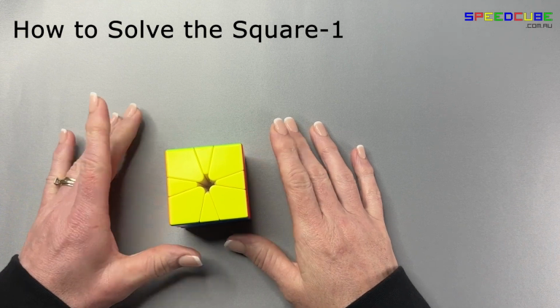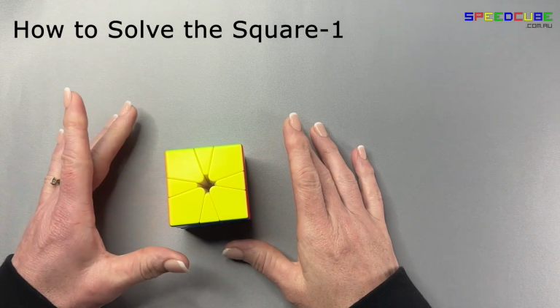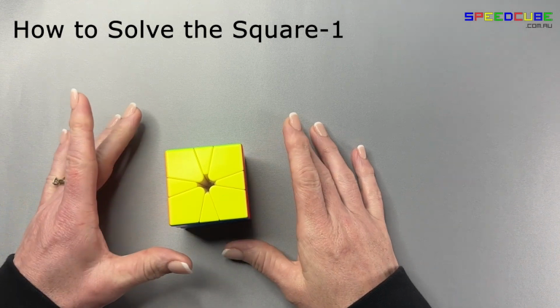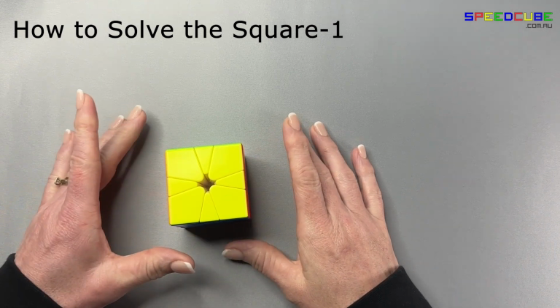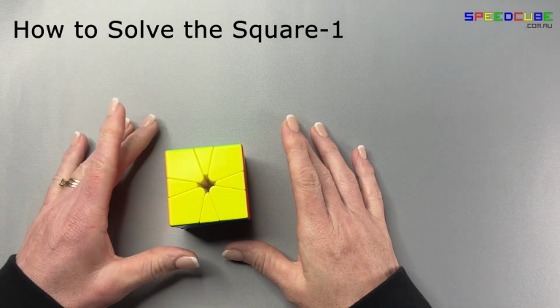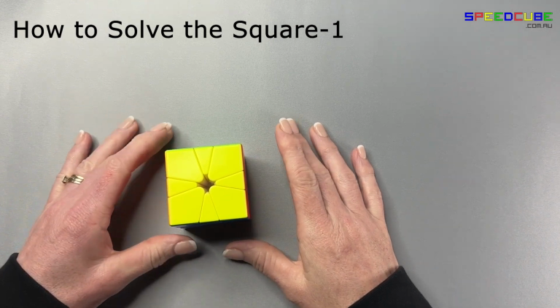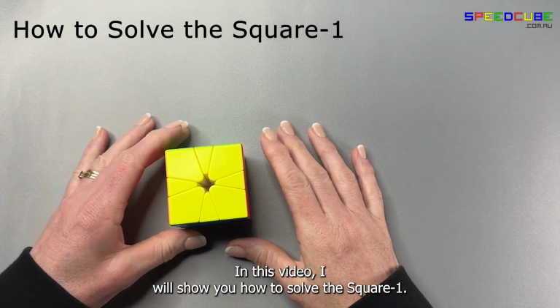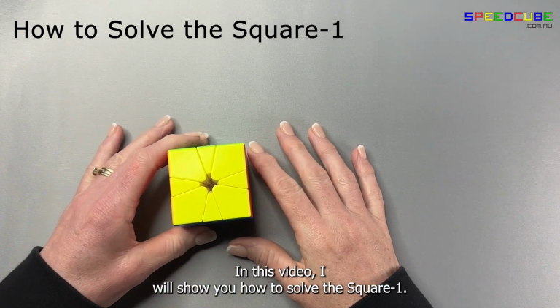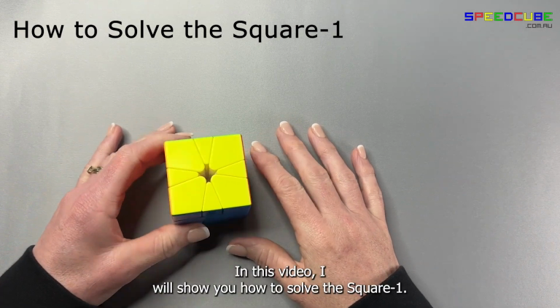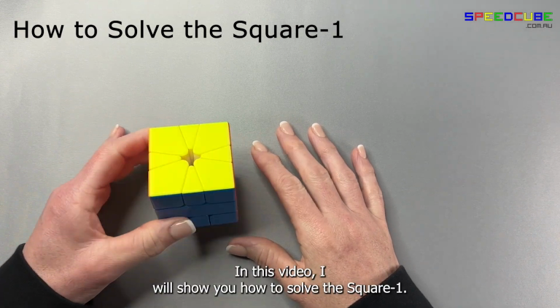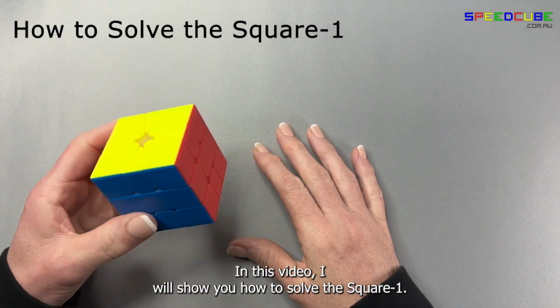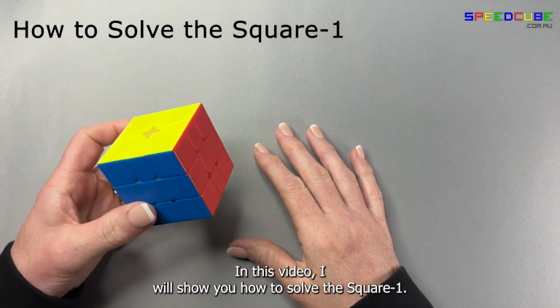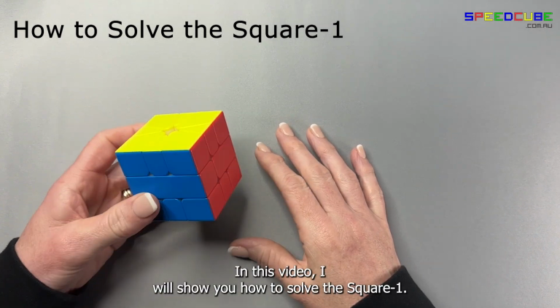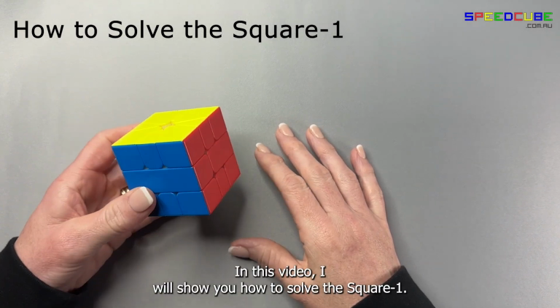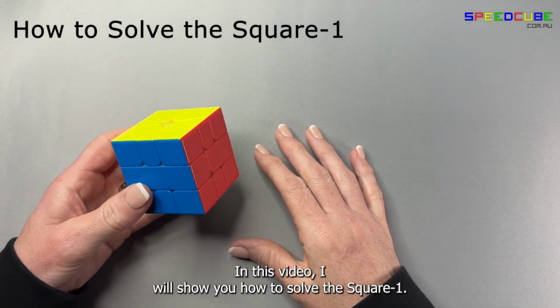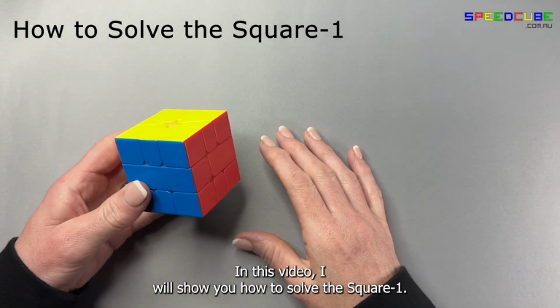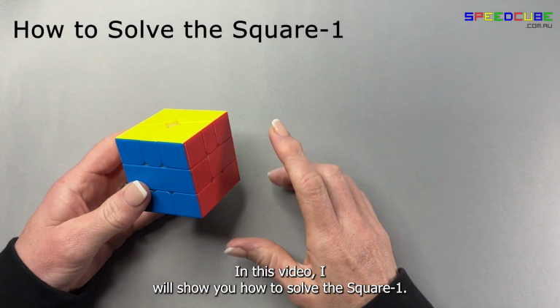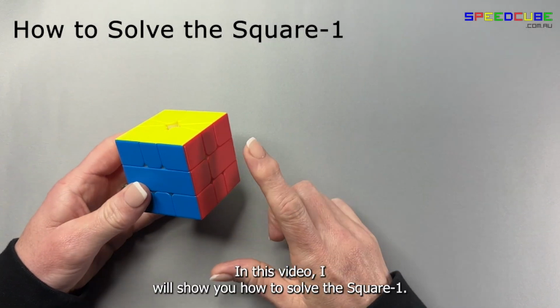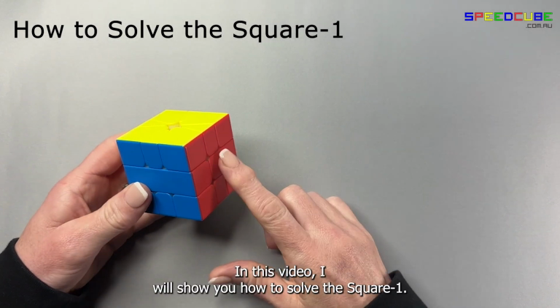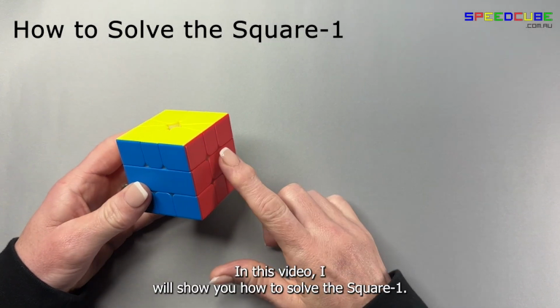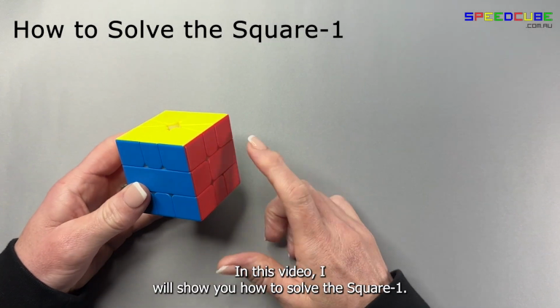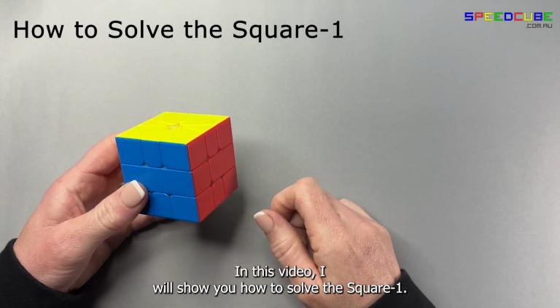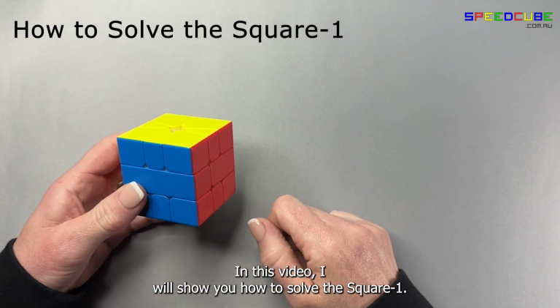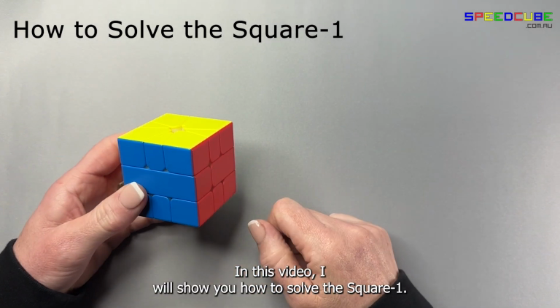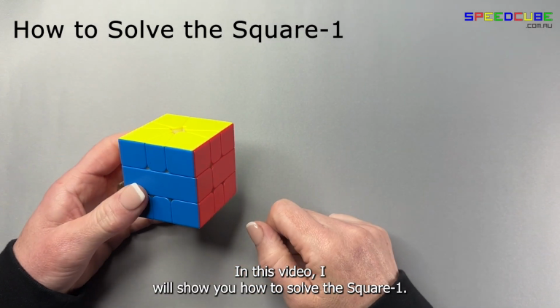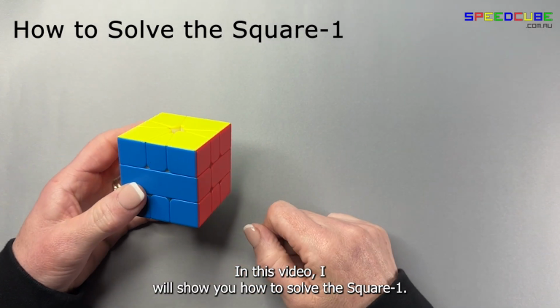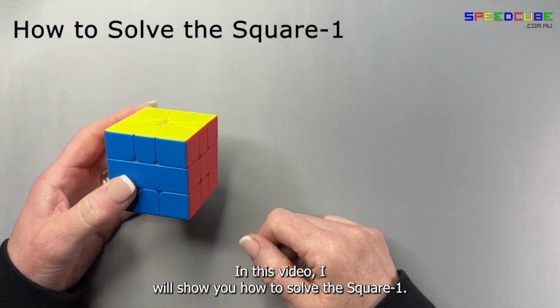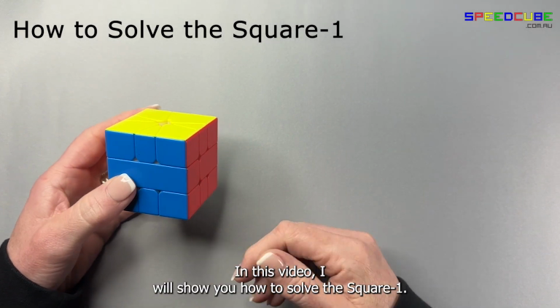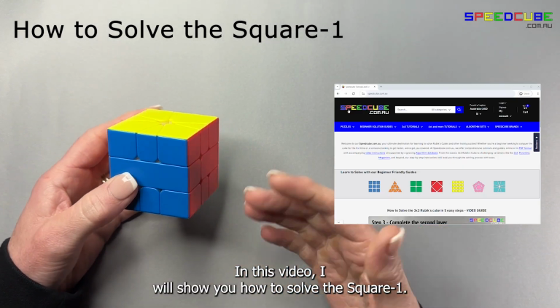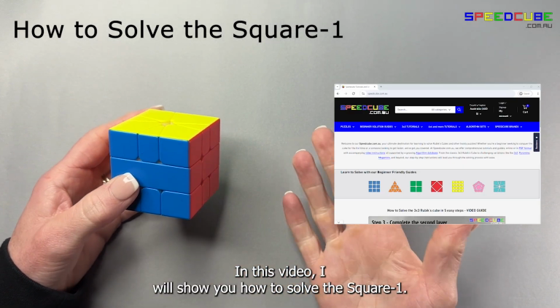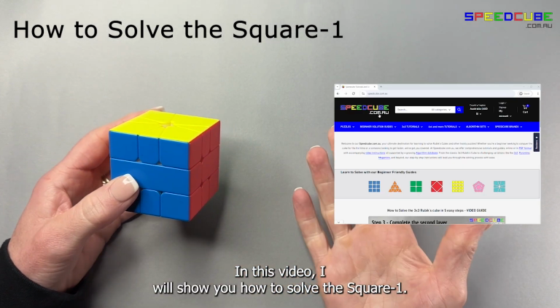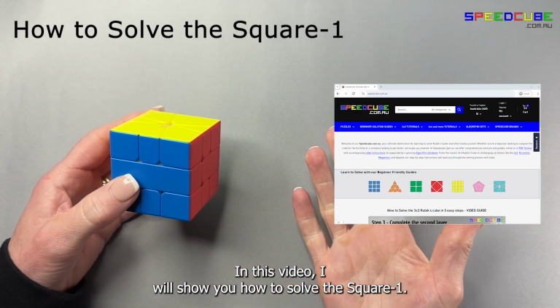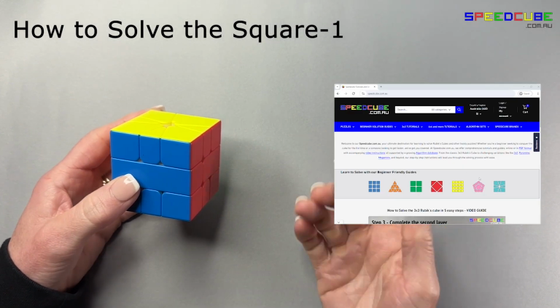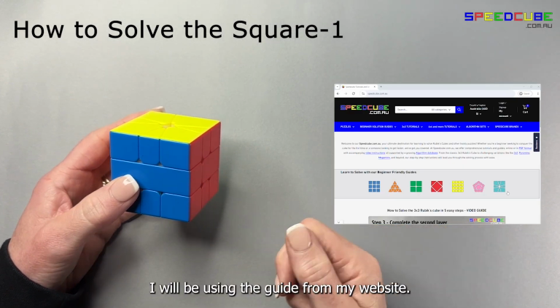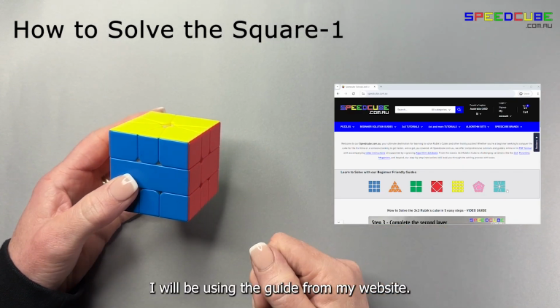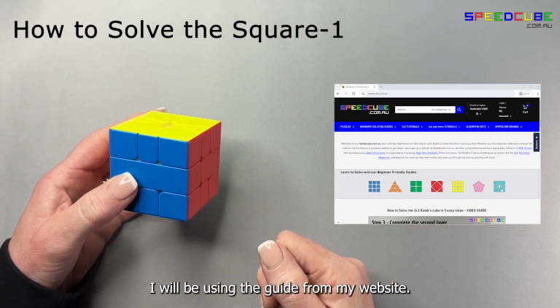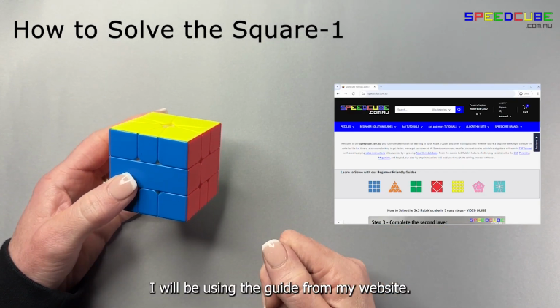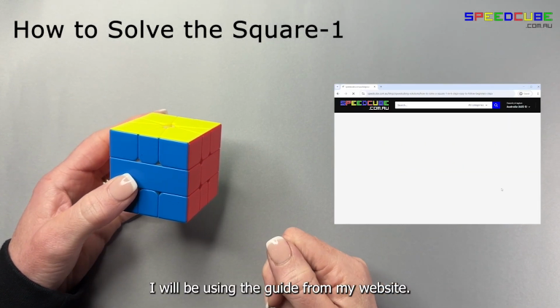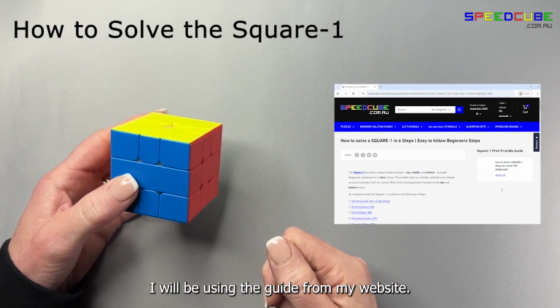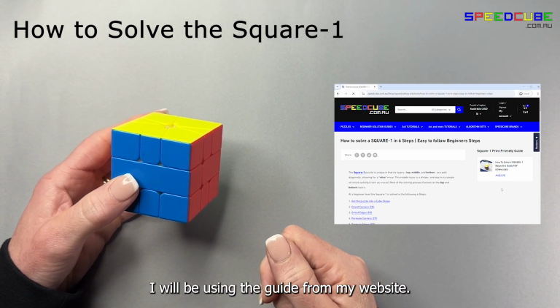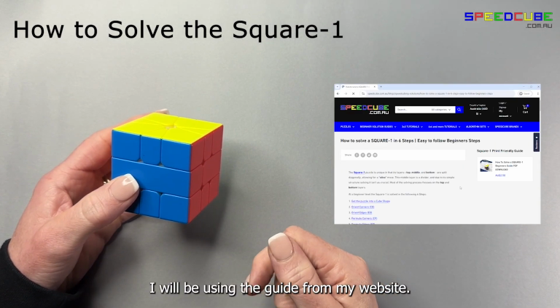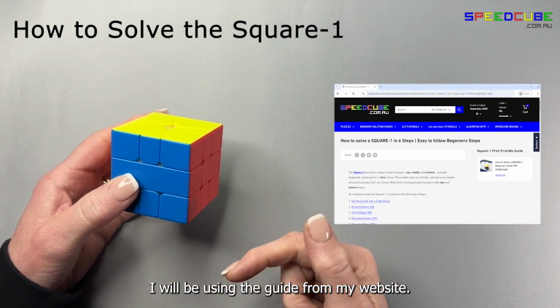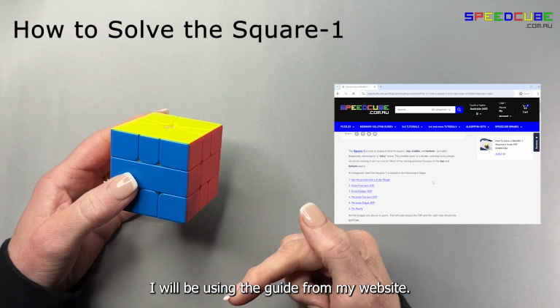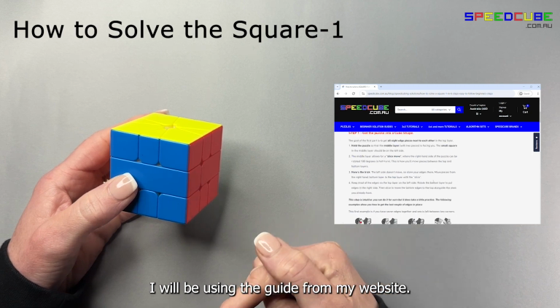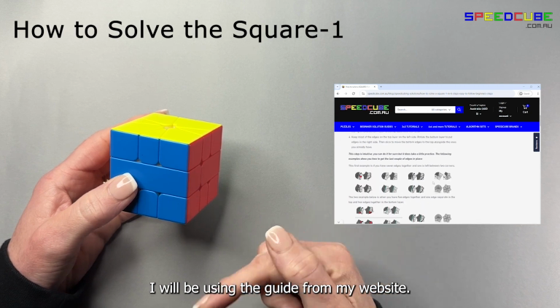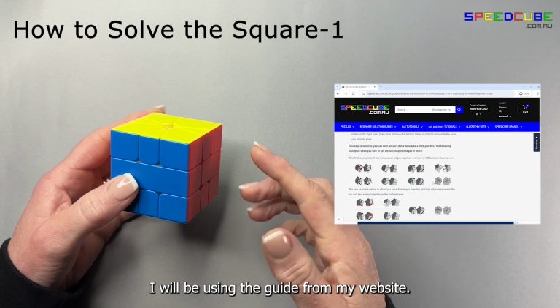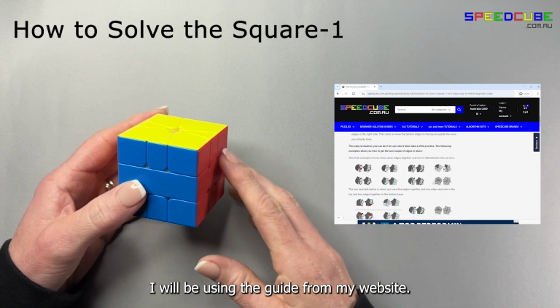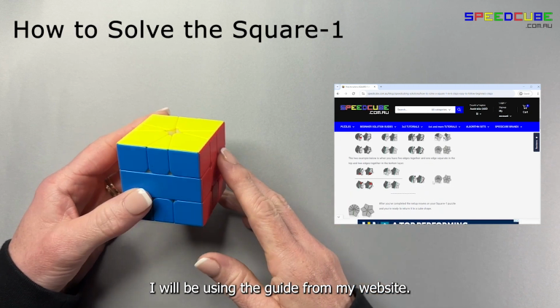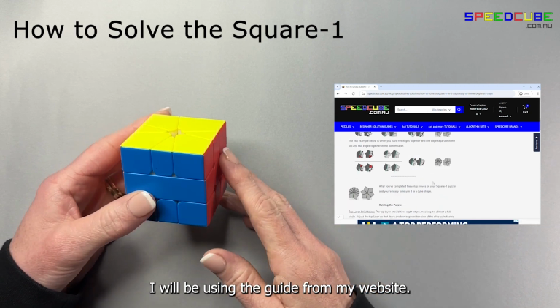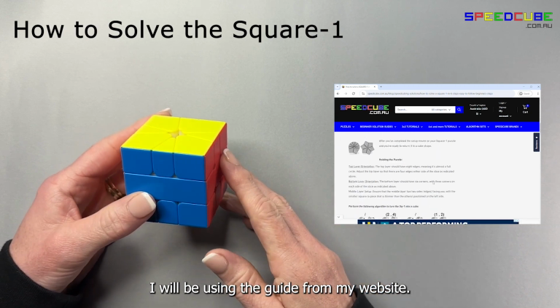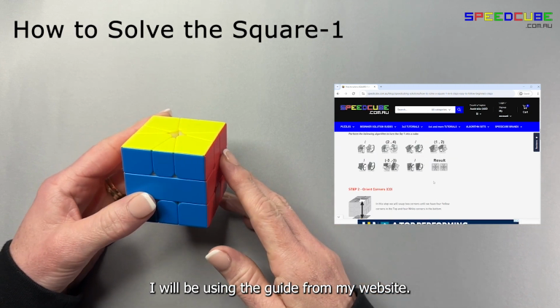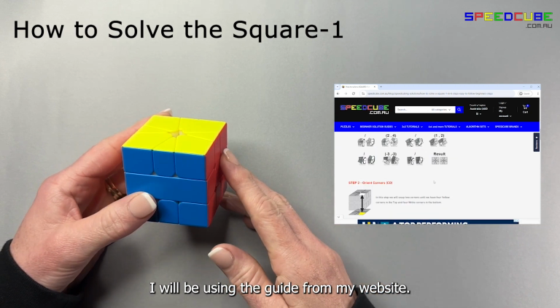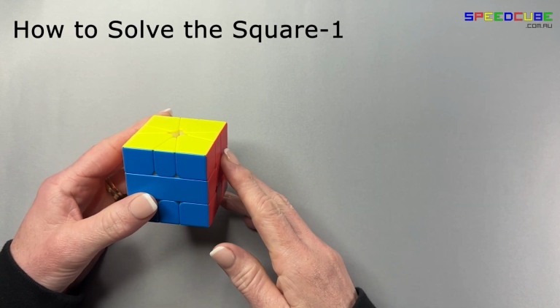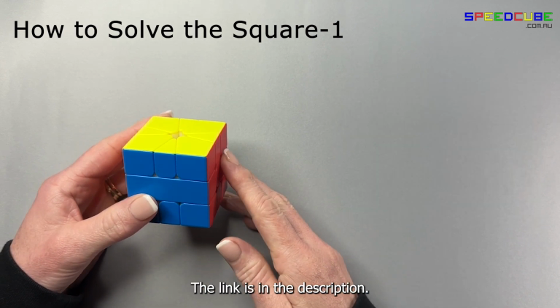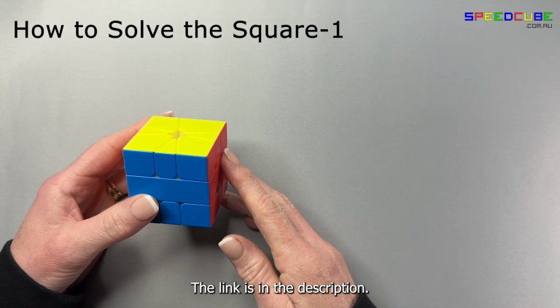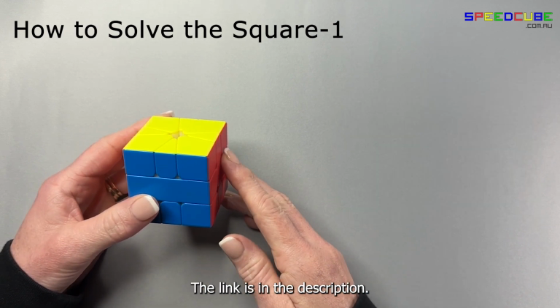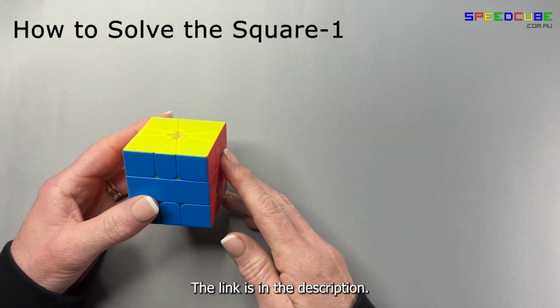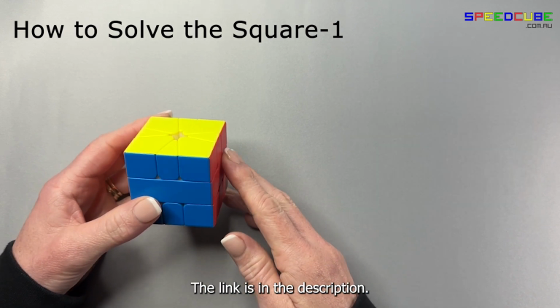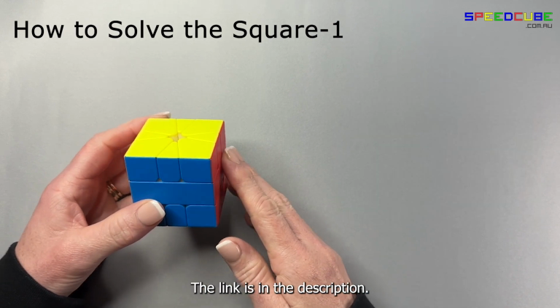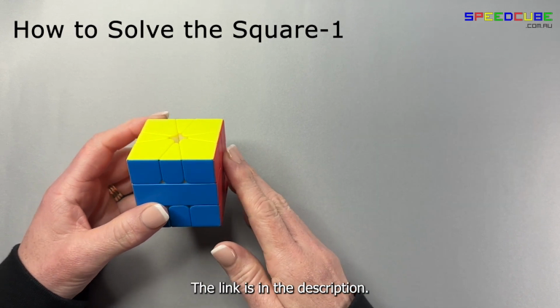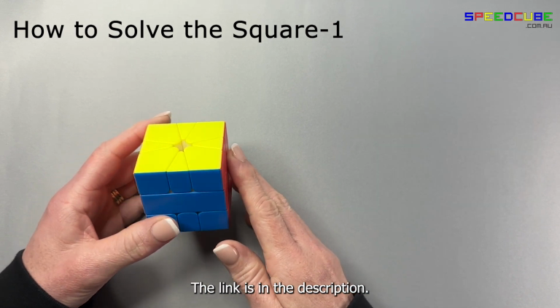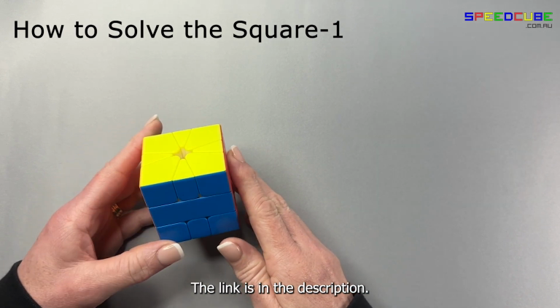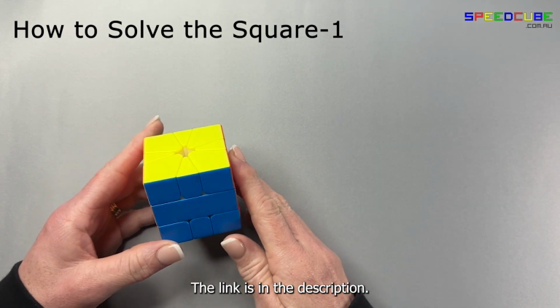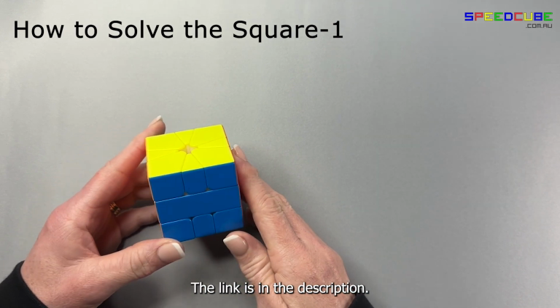In this video I will show you how to solve the Square One. I will be using the guide from my website. The link is in the description.